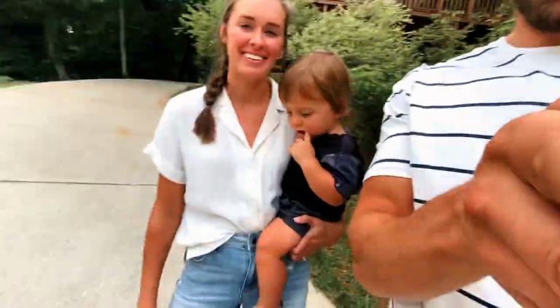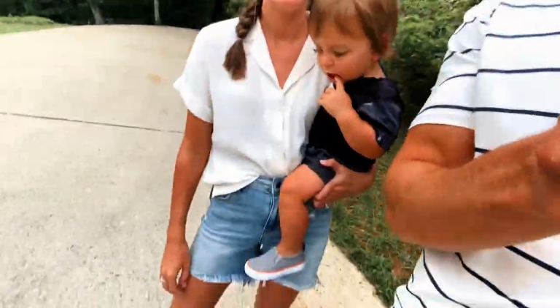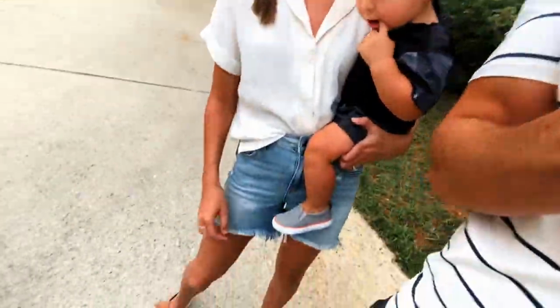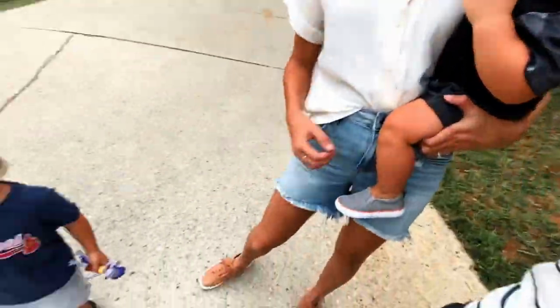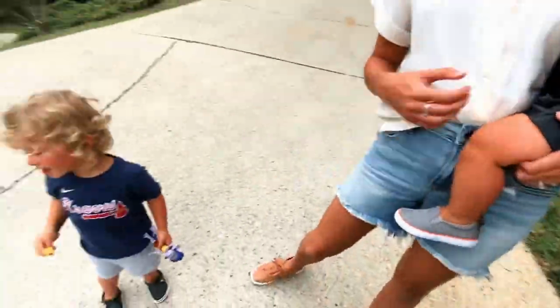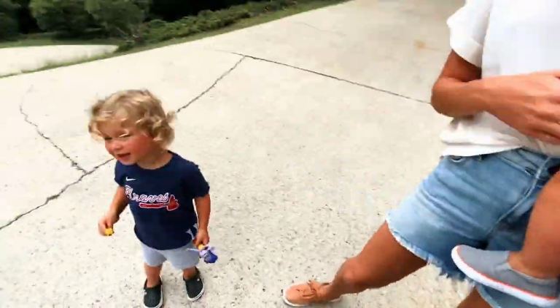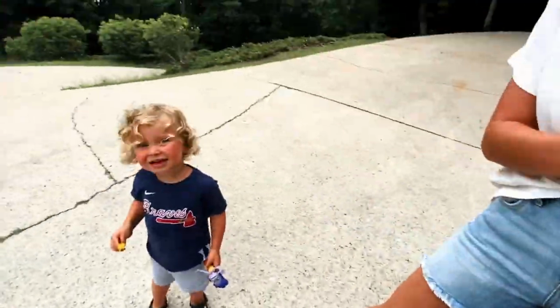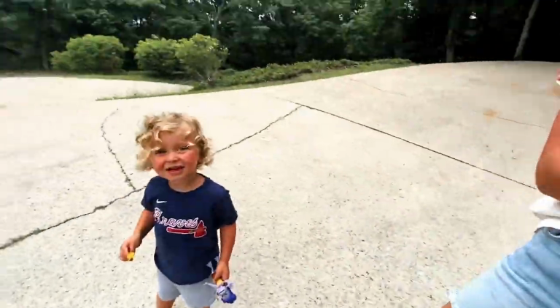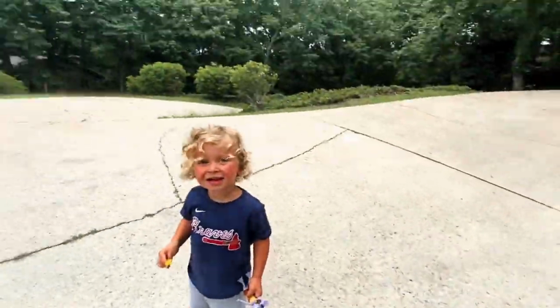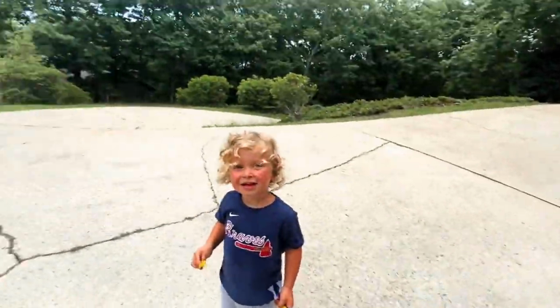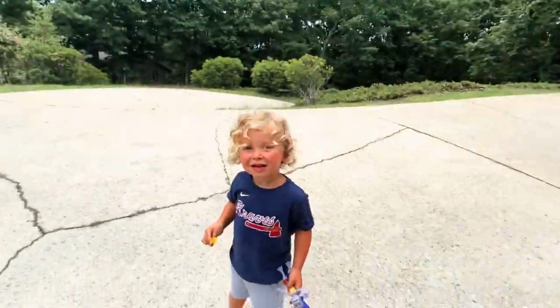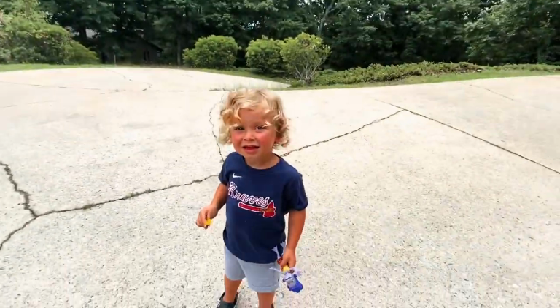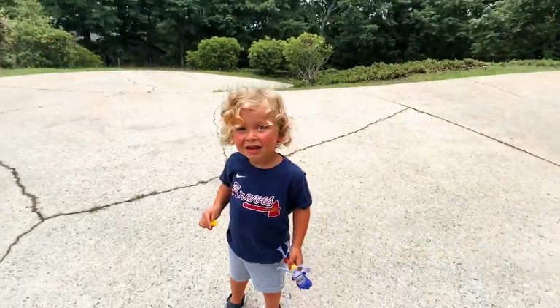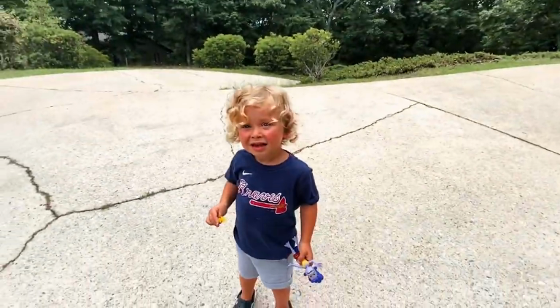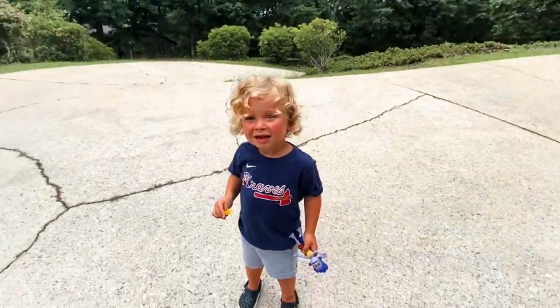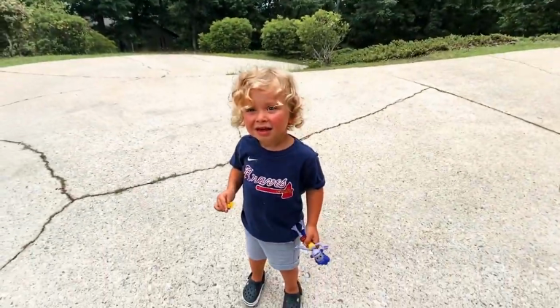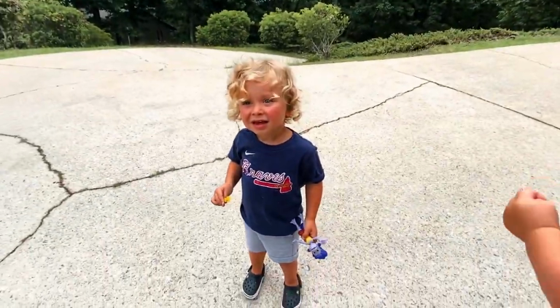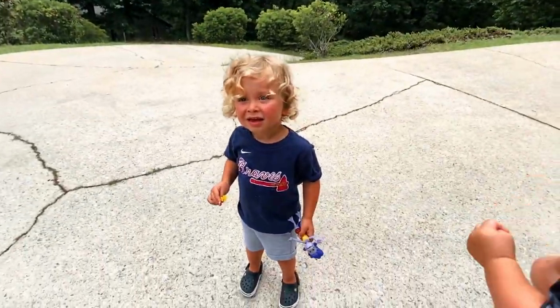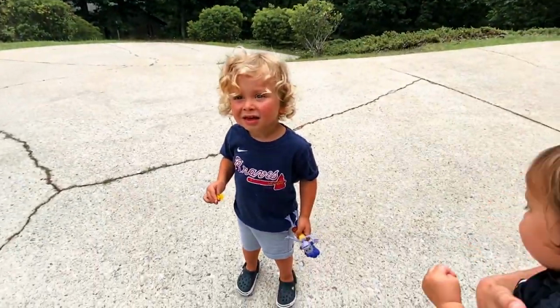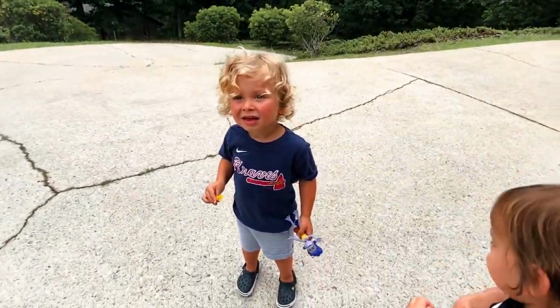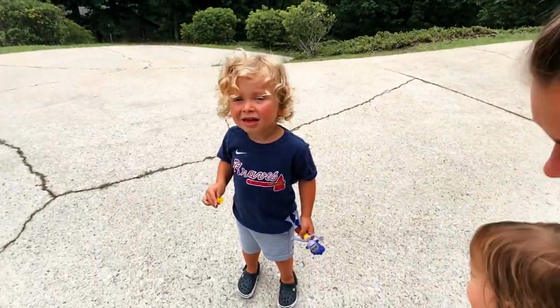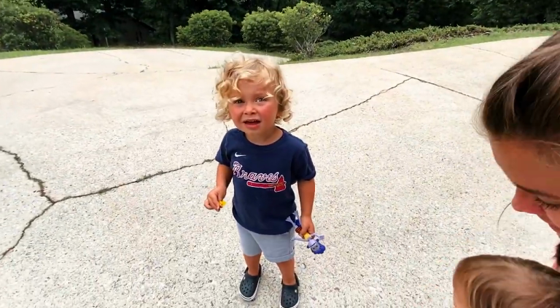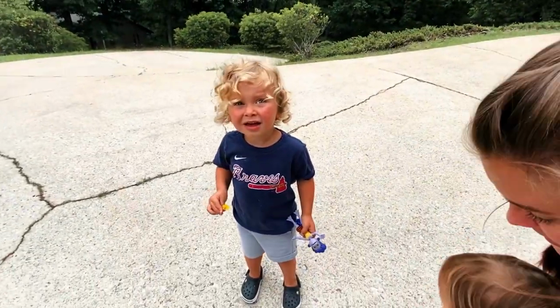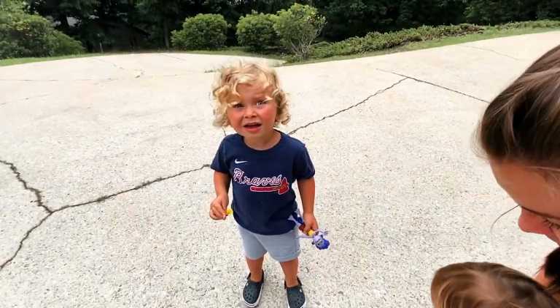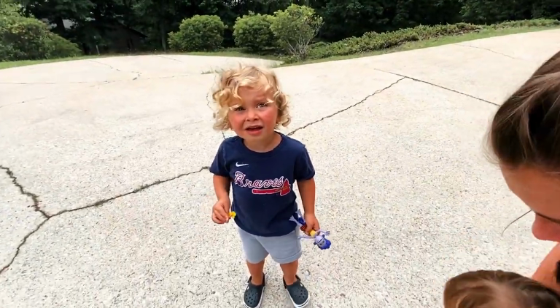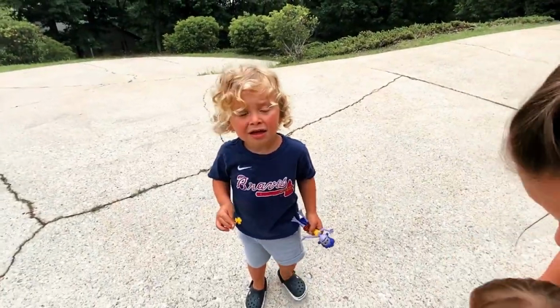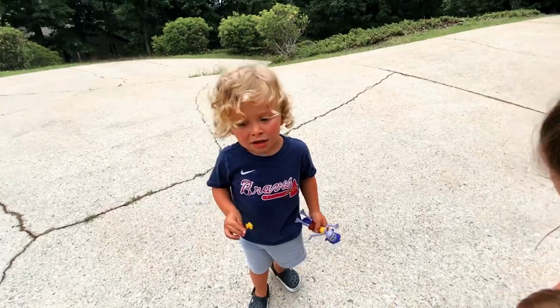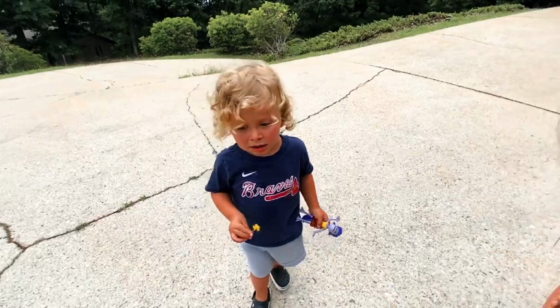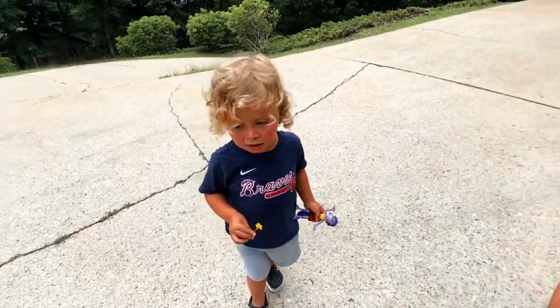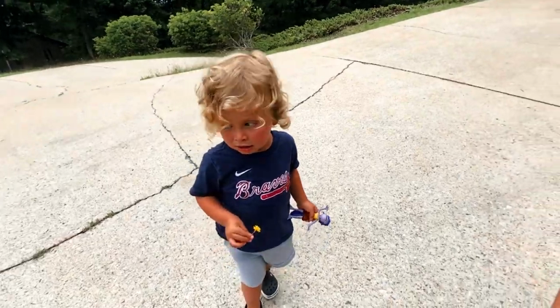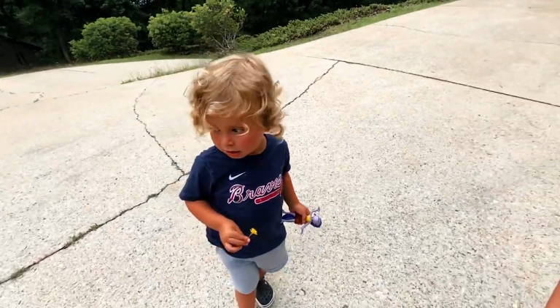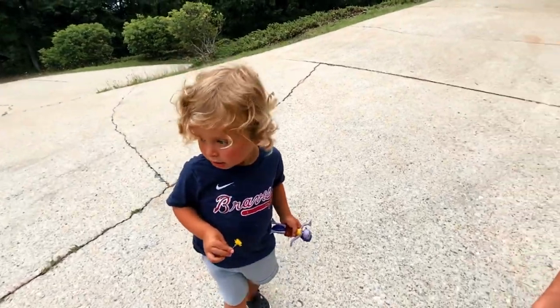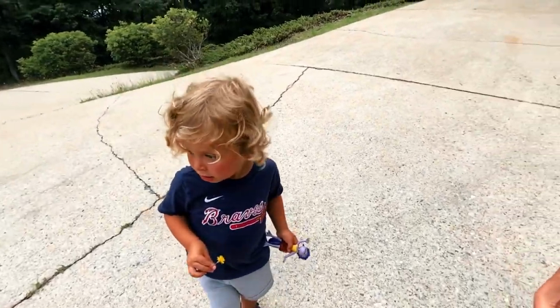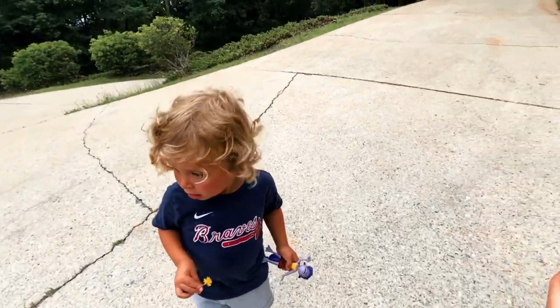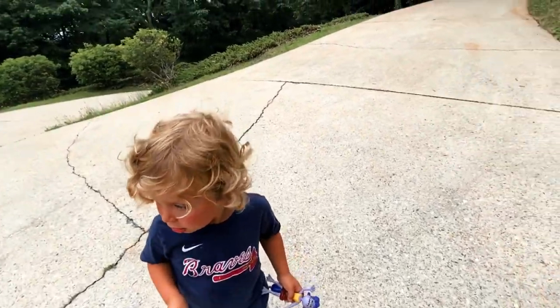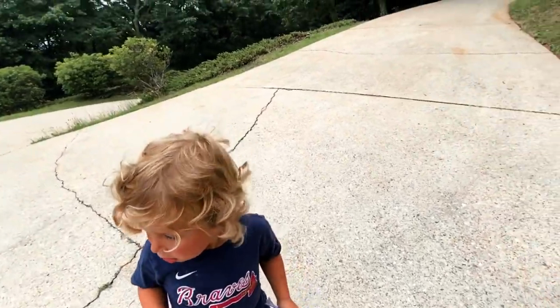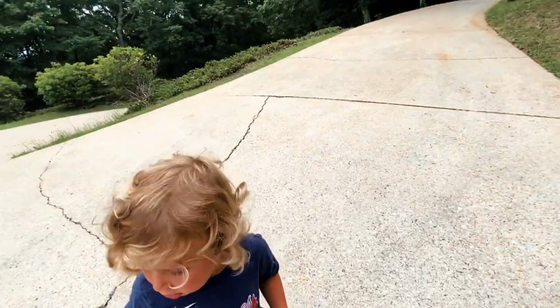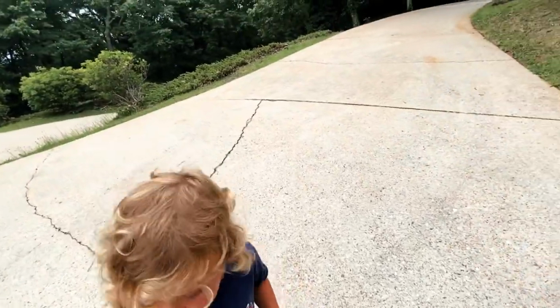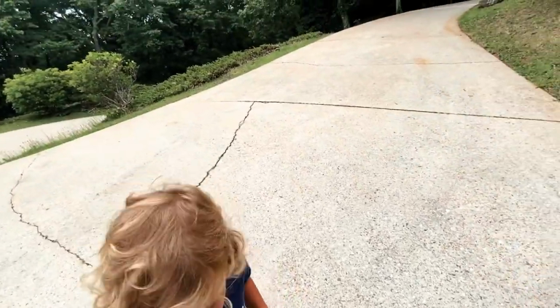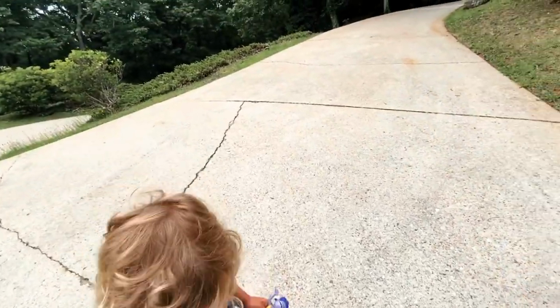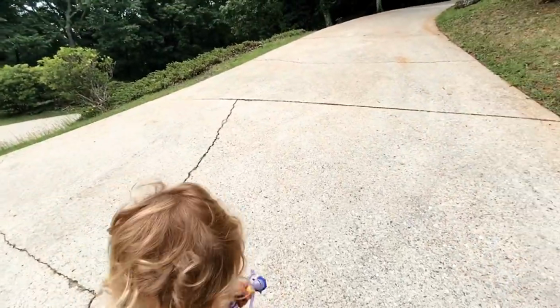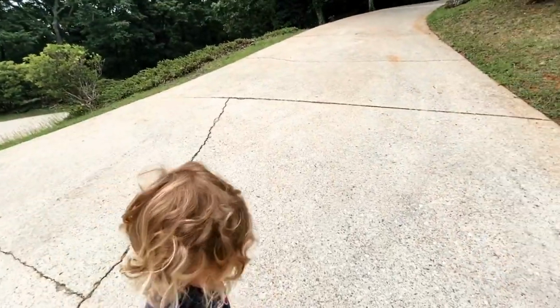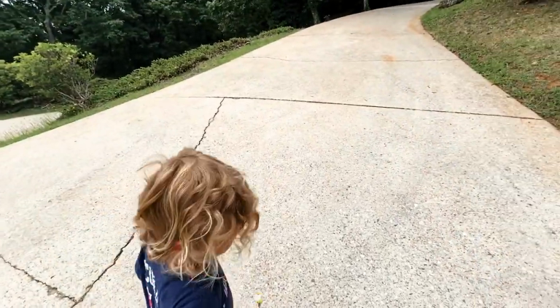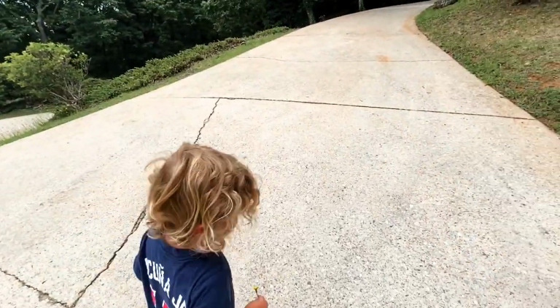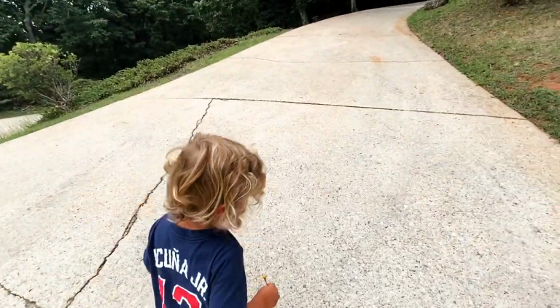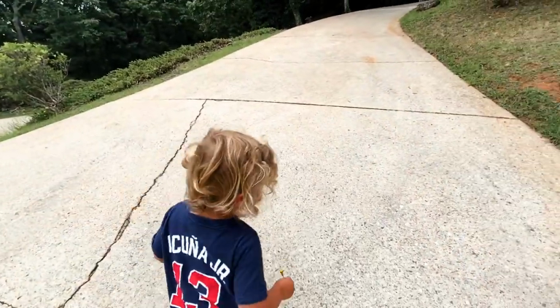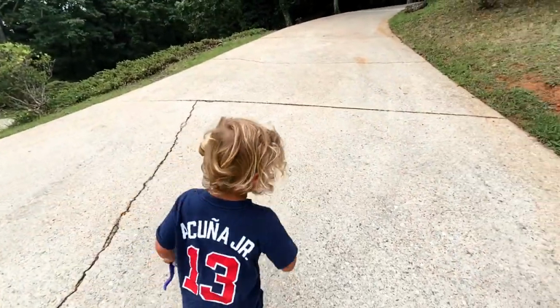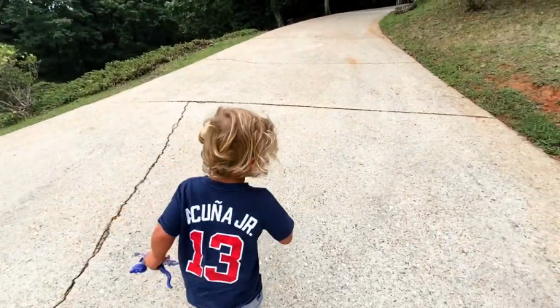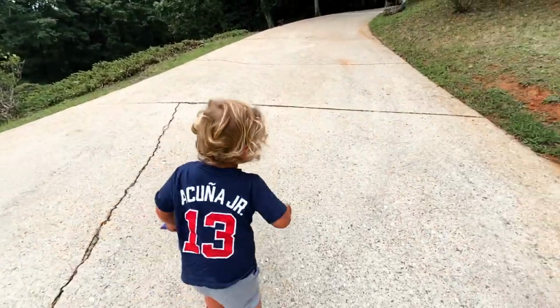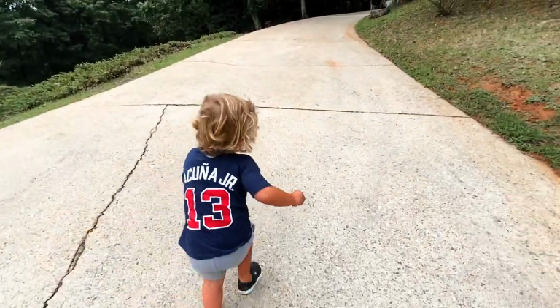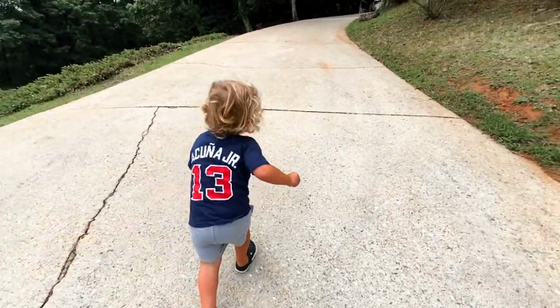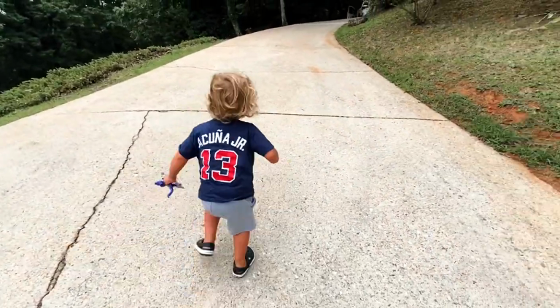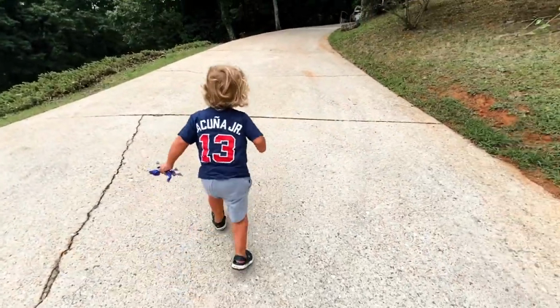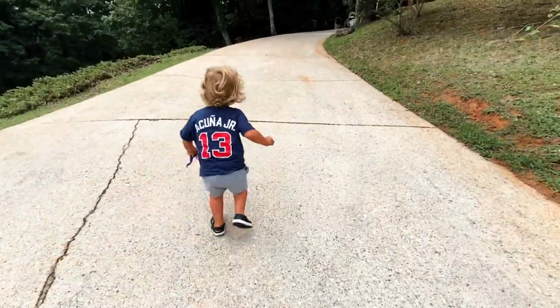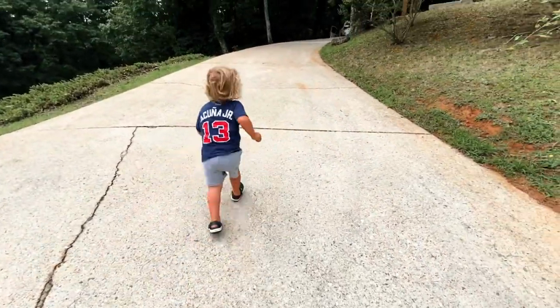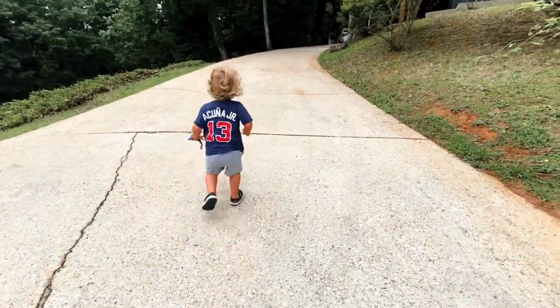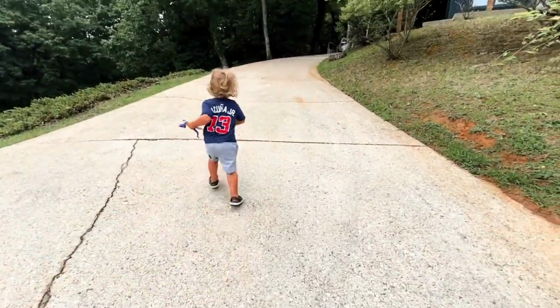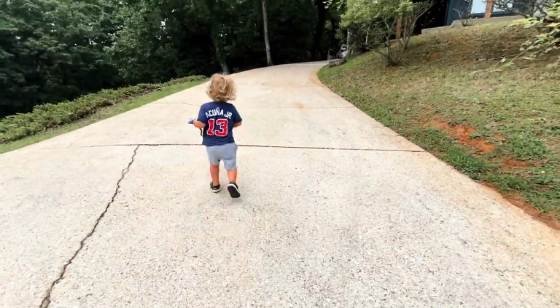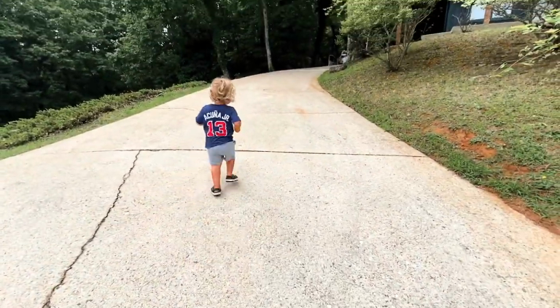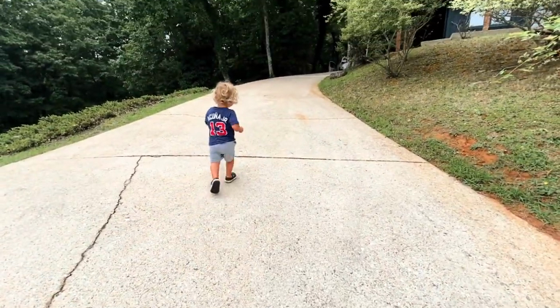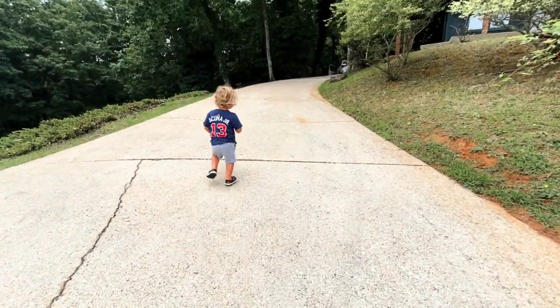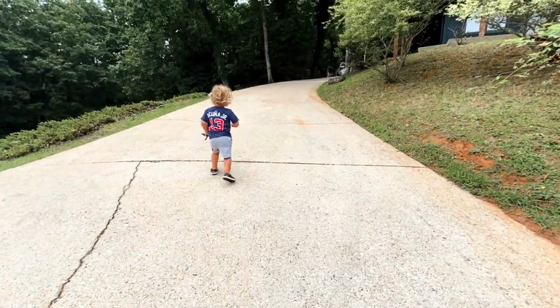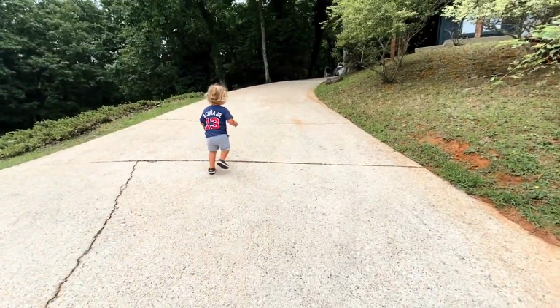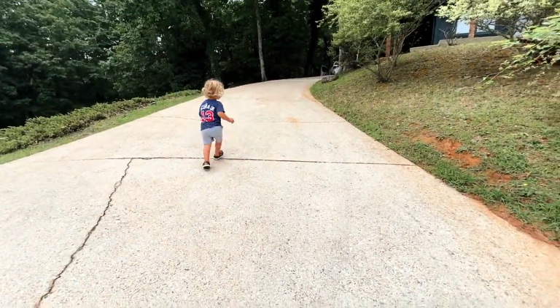Okie, ready to go inside? Lead the way. Let's go. Let's go through there. Ozzy will lead it. Go, Okie!